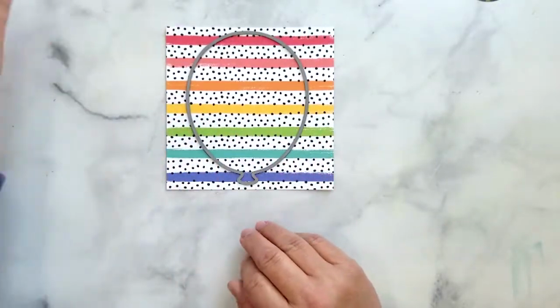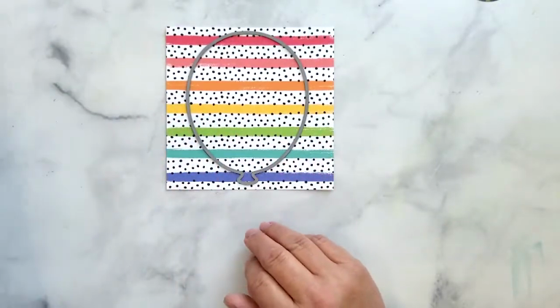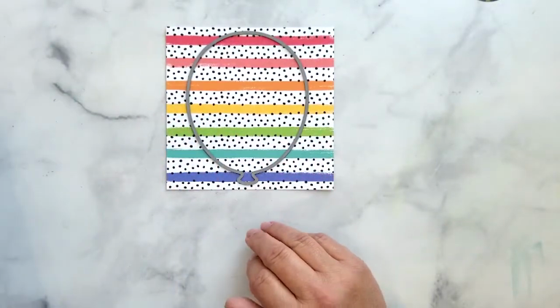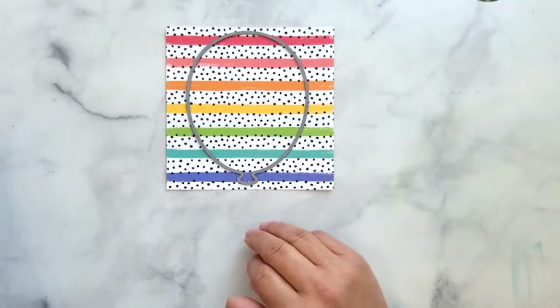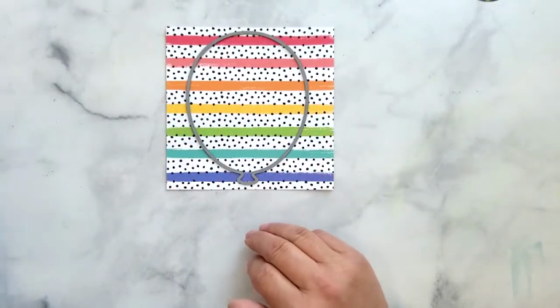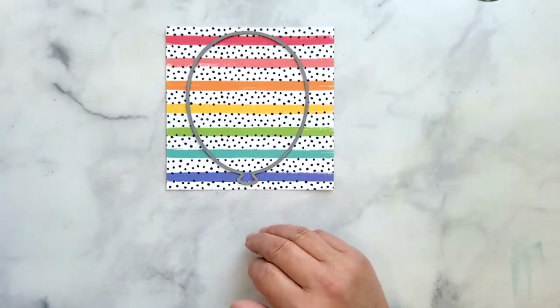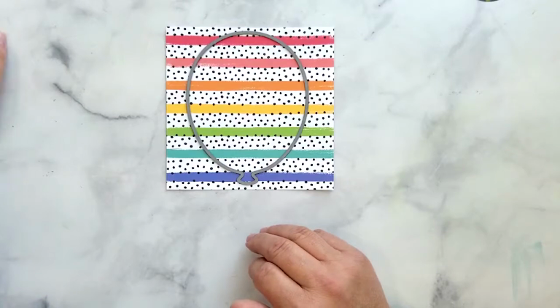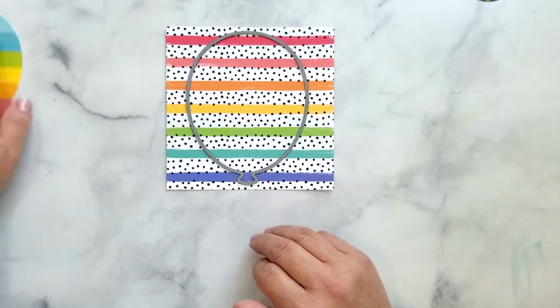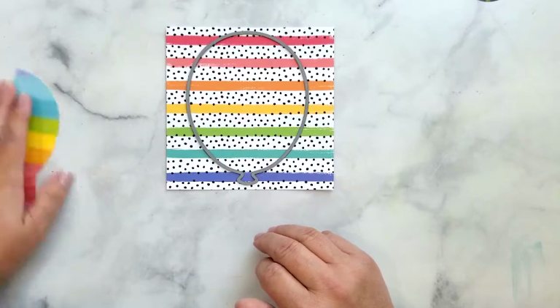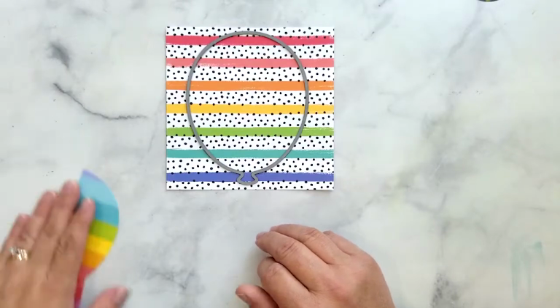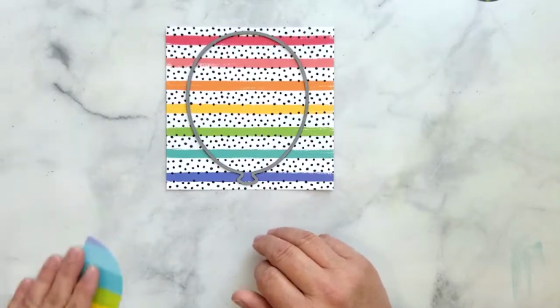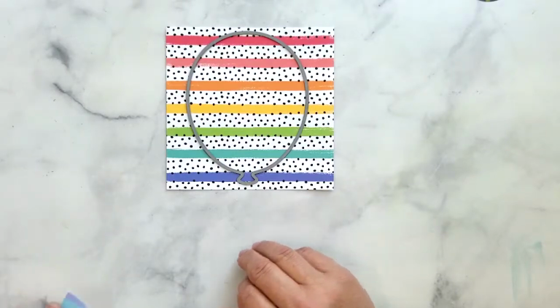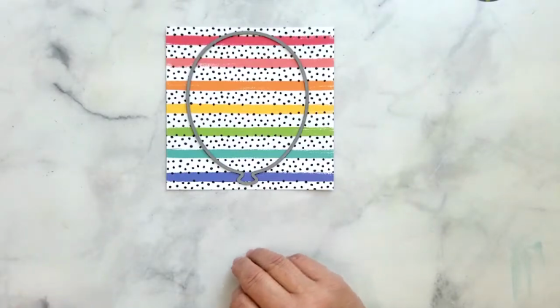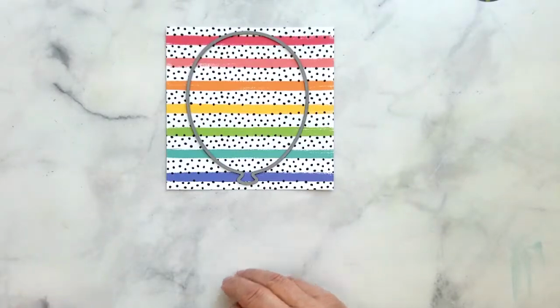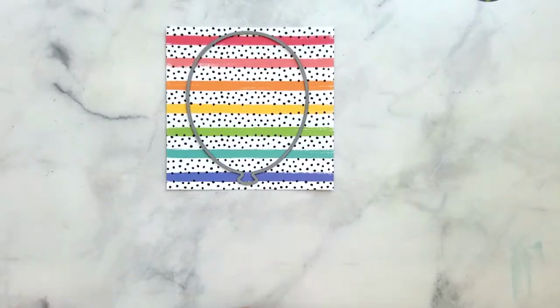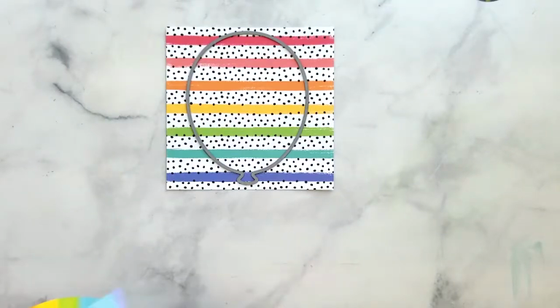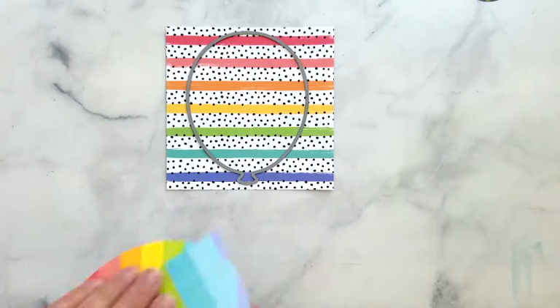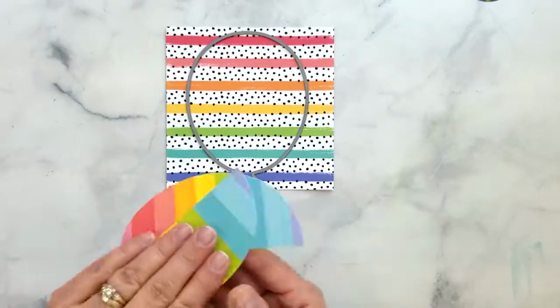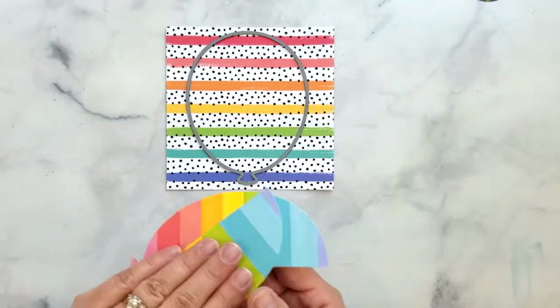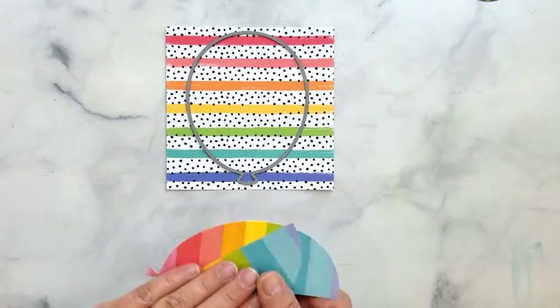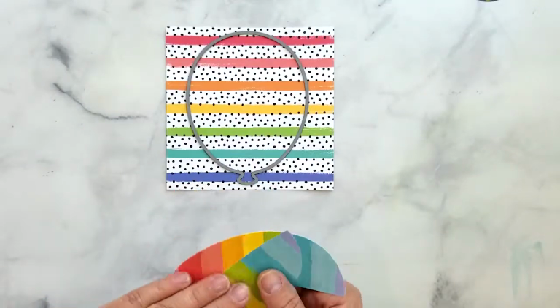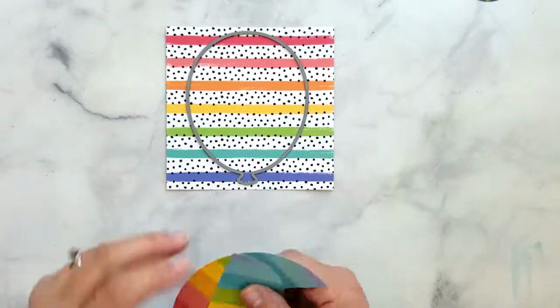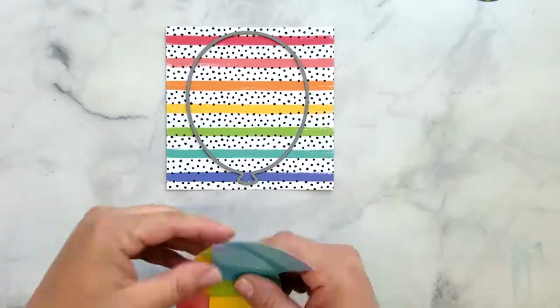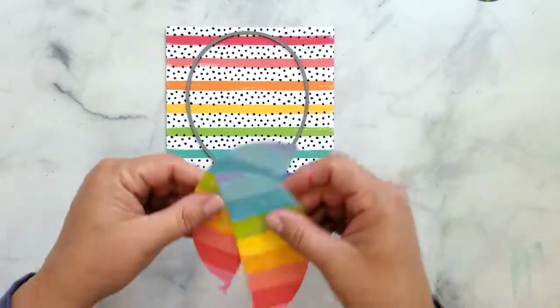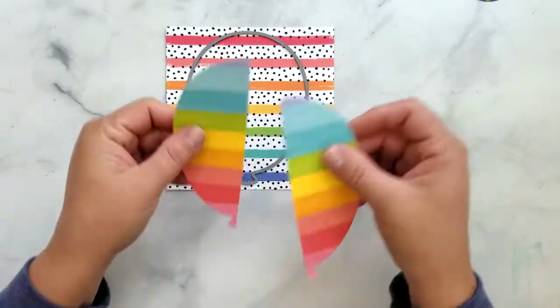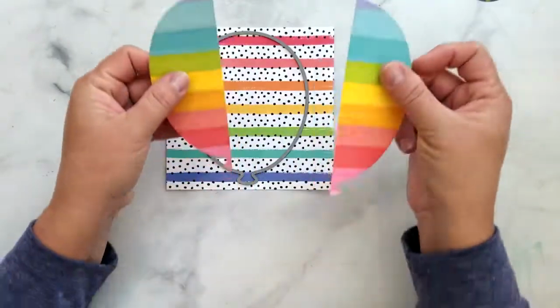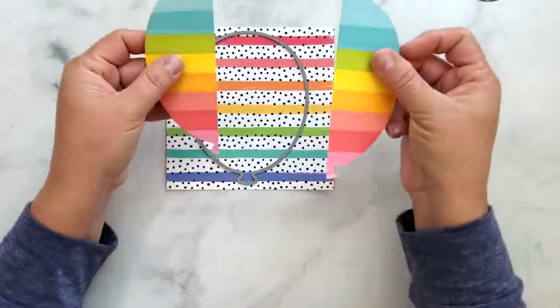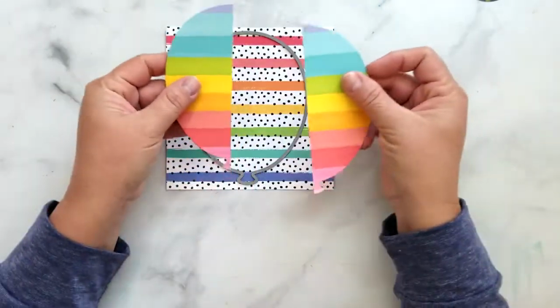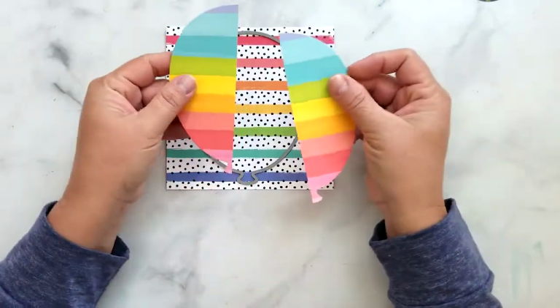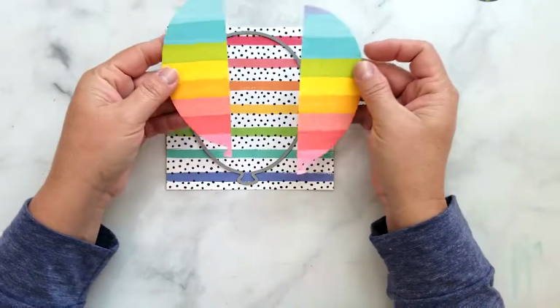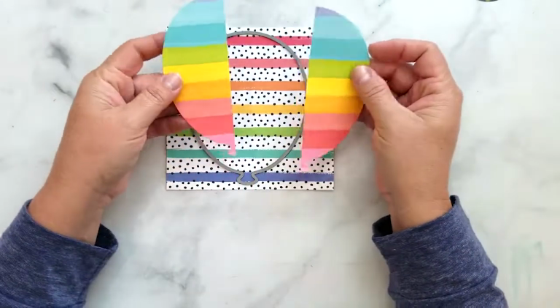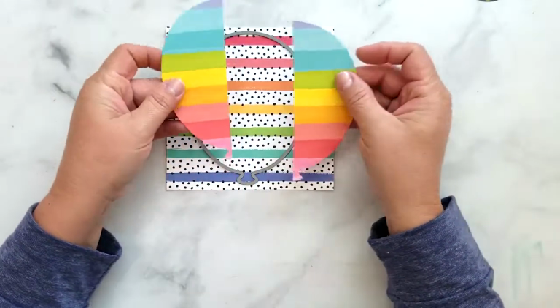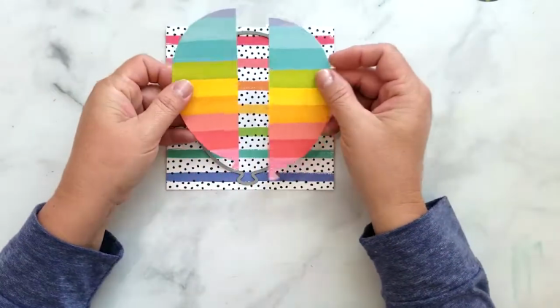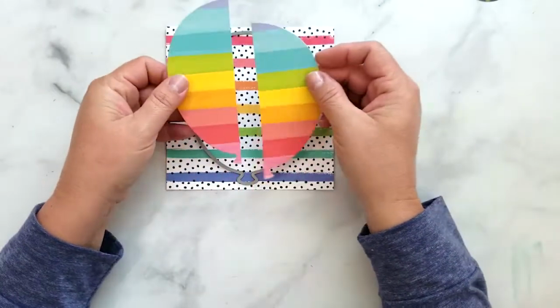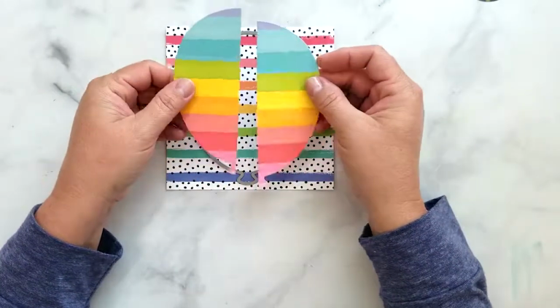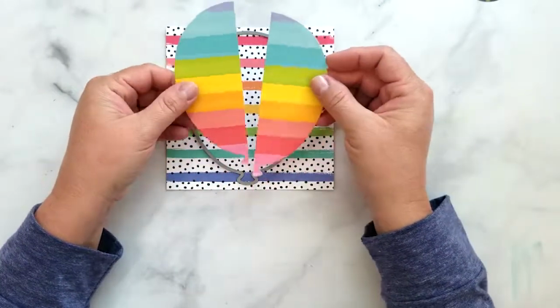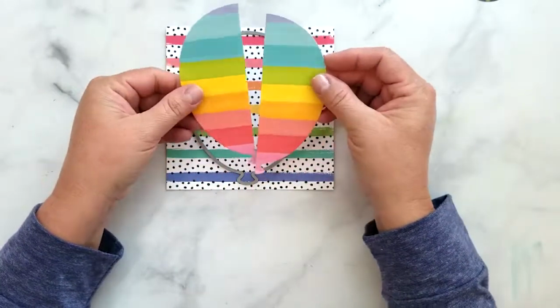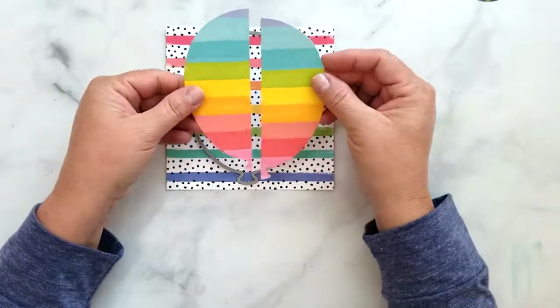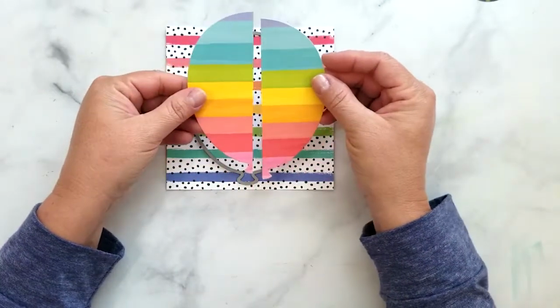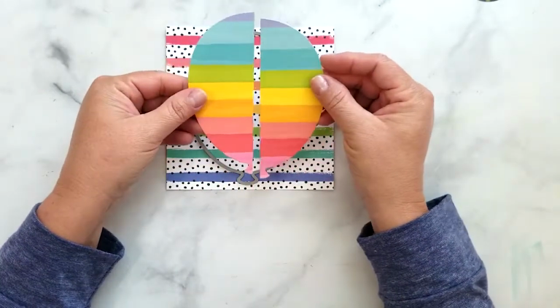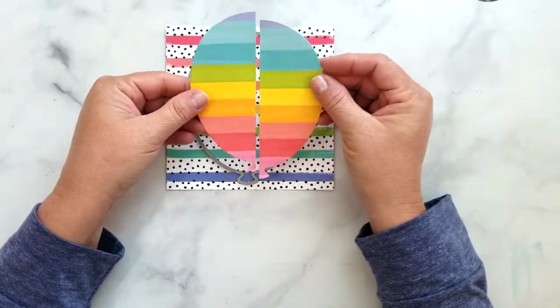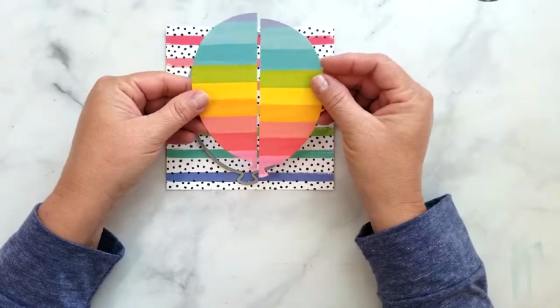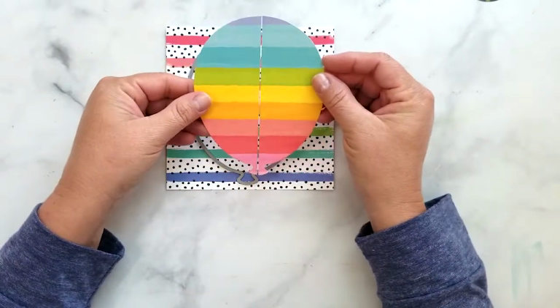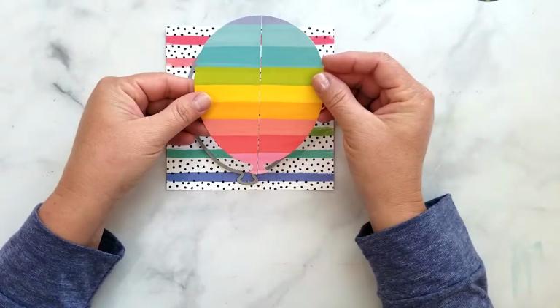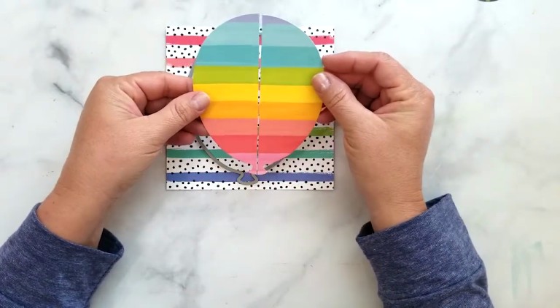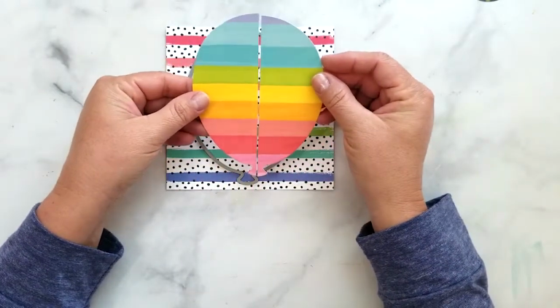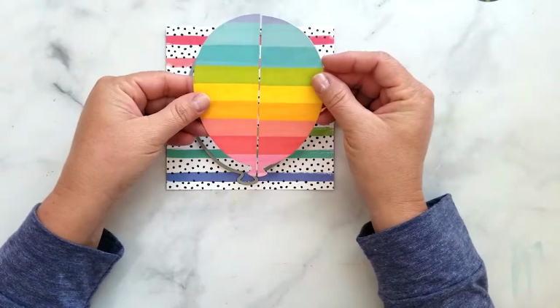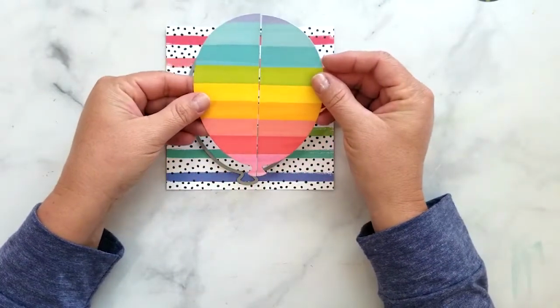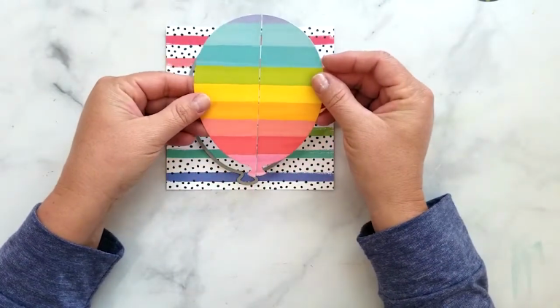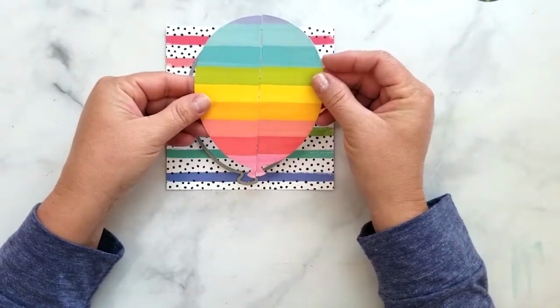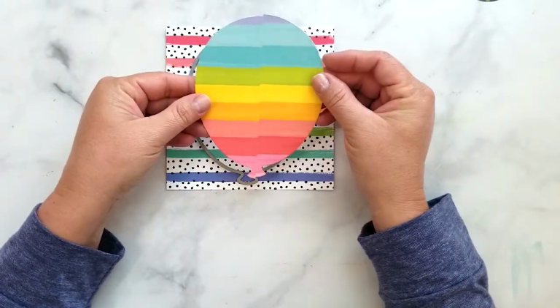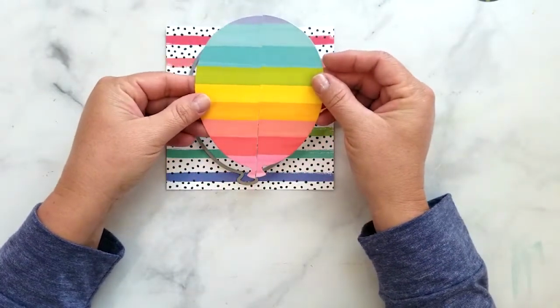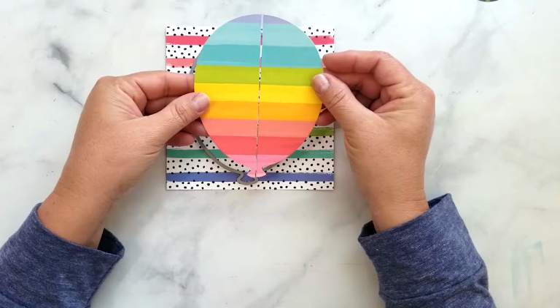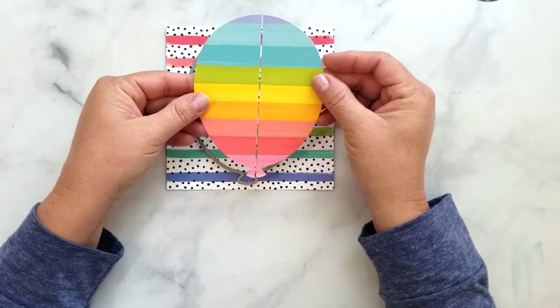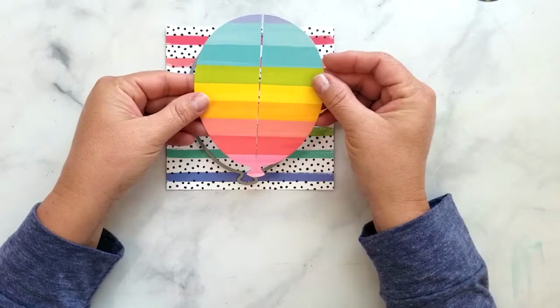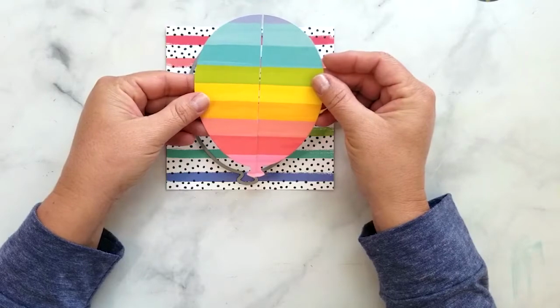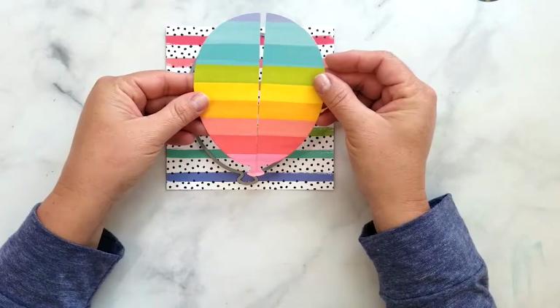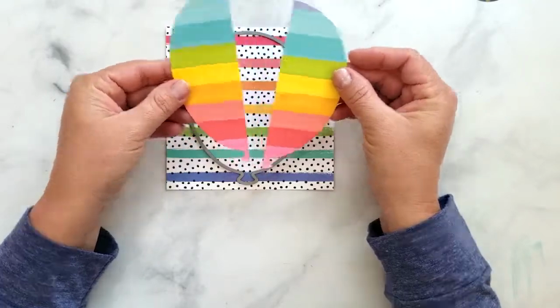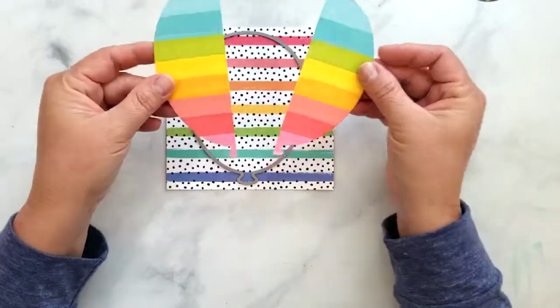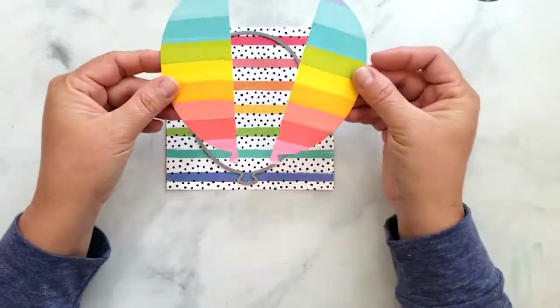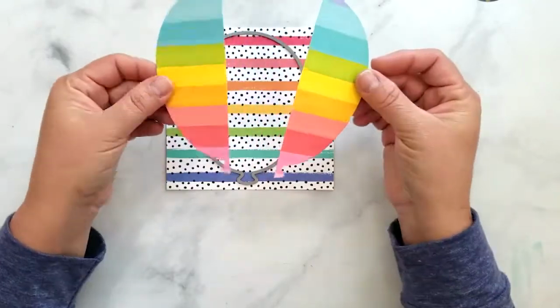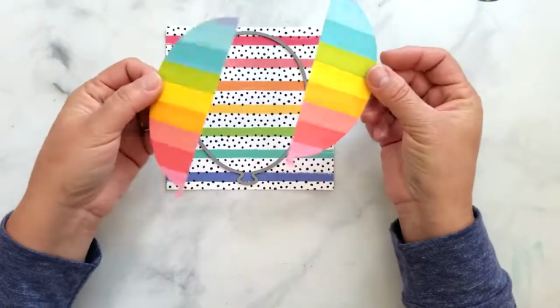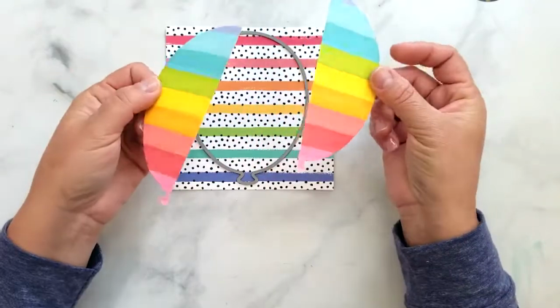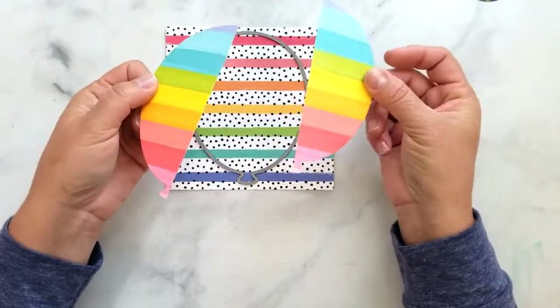I die cut the large balloon using Simon Says Stamp balloon dies and then using my paper trimmer I cut the balloon in half.